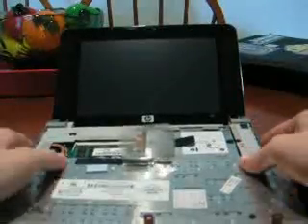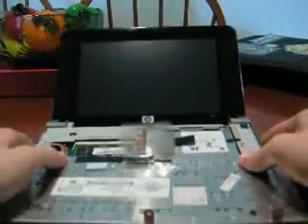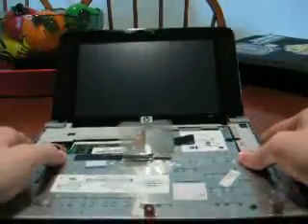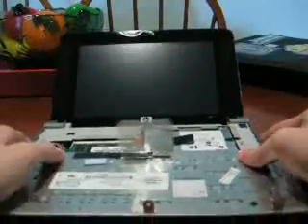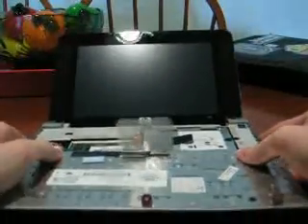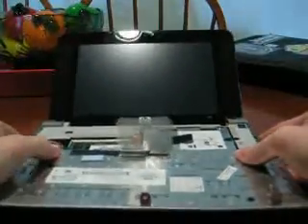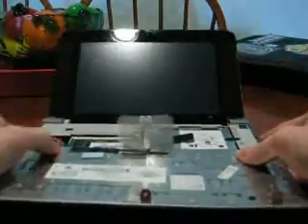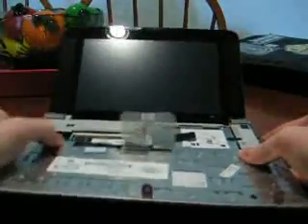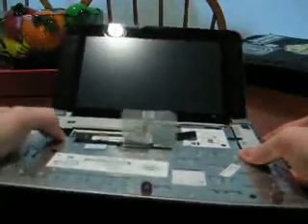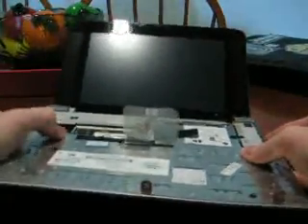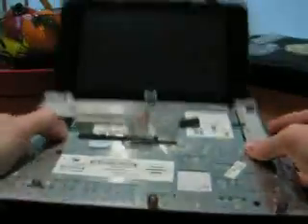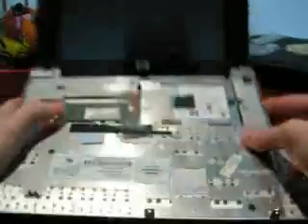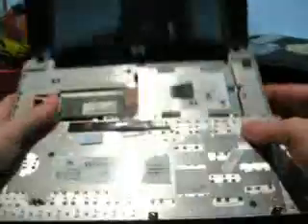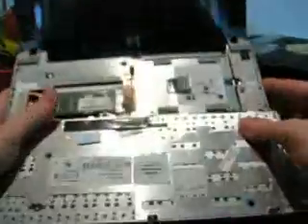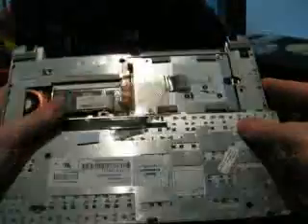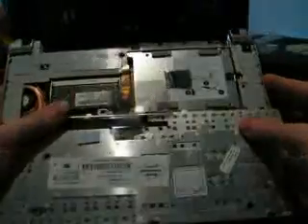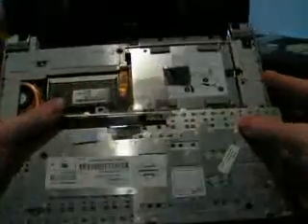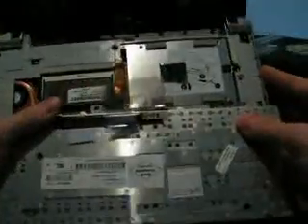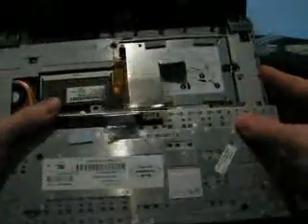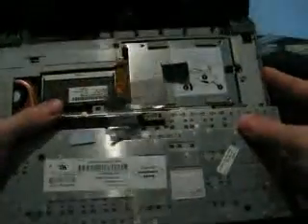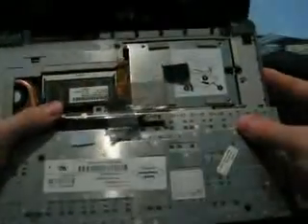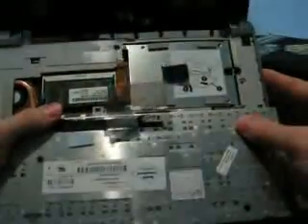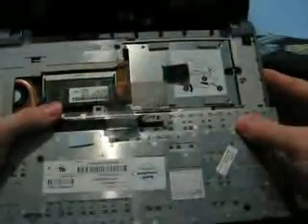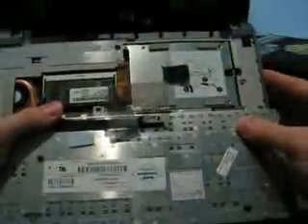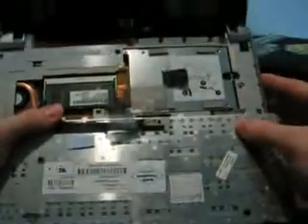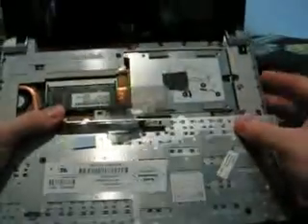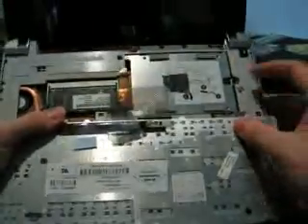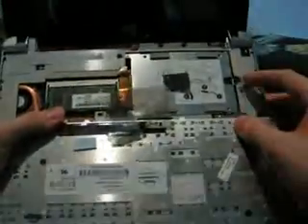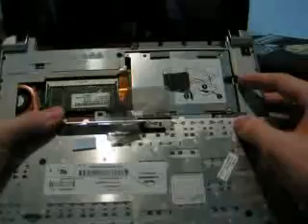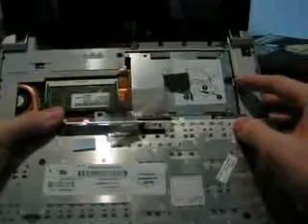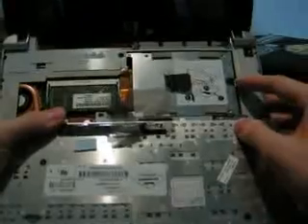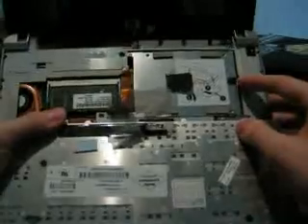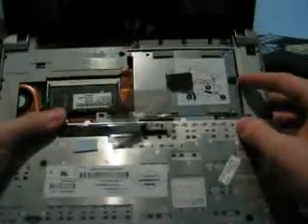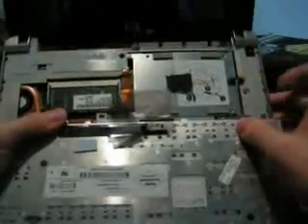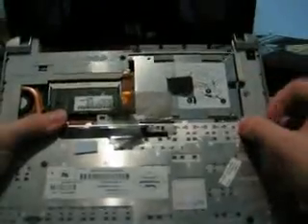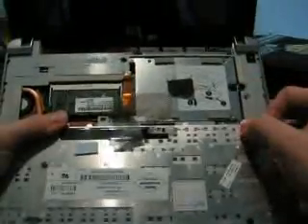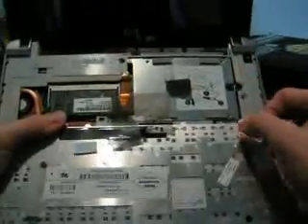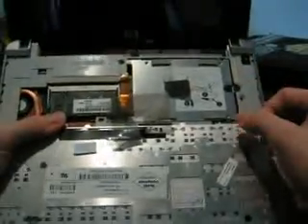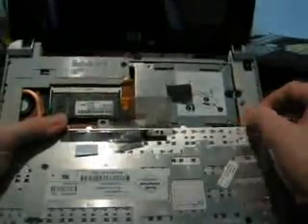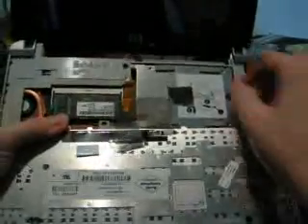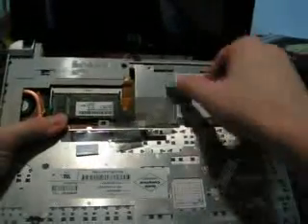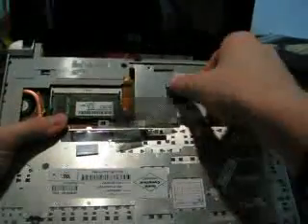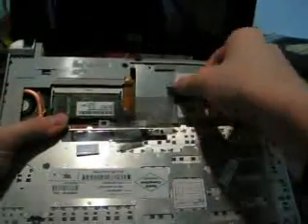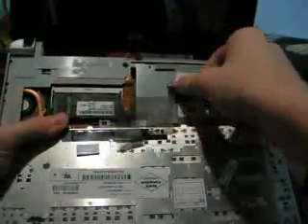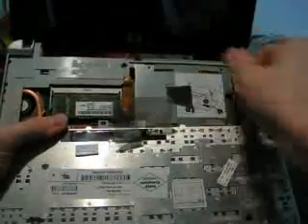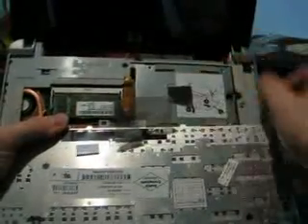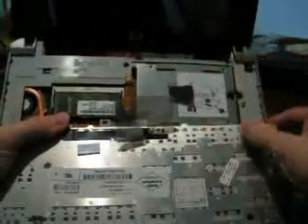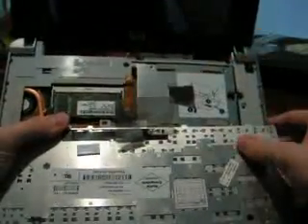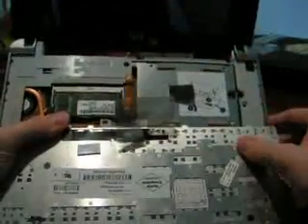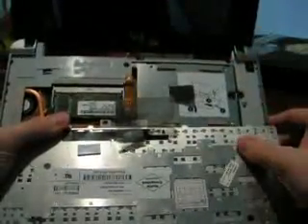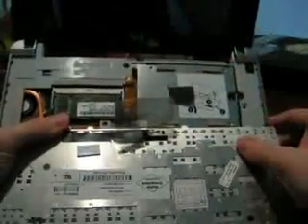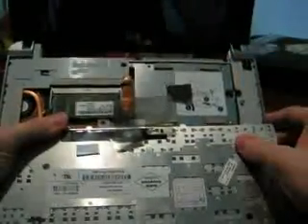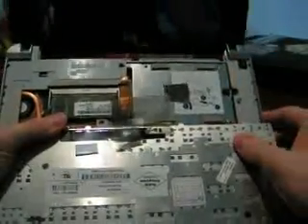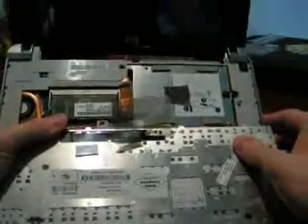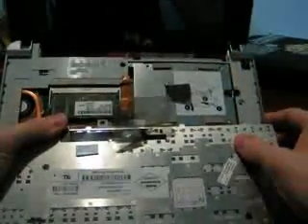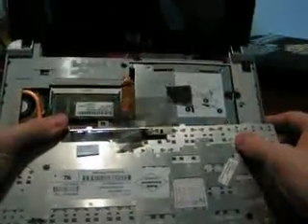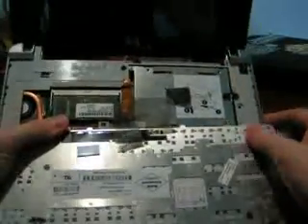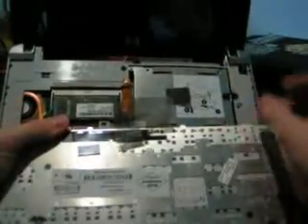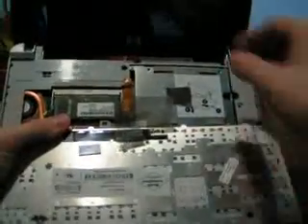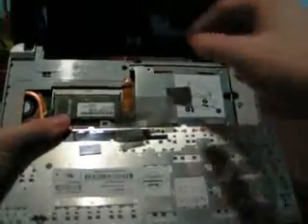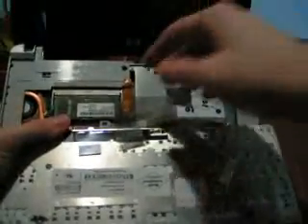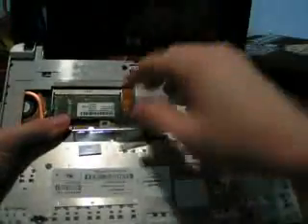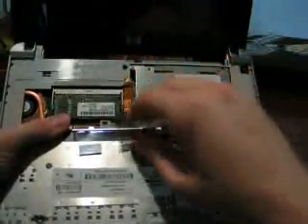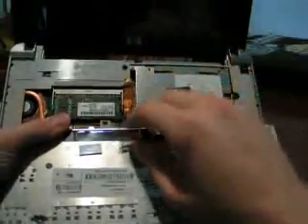What we have — you can see the hard drive there, and that's pretty simple to take out too. There's the screw and this pops out. I'll do a separate guide for that, though.